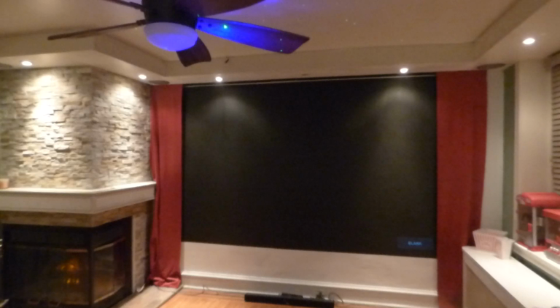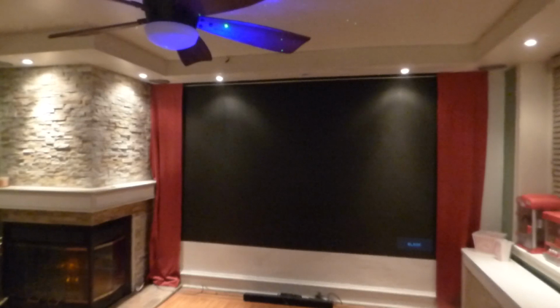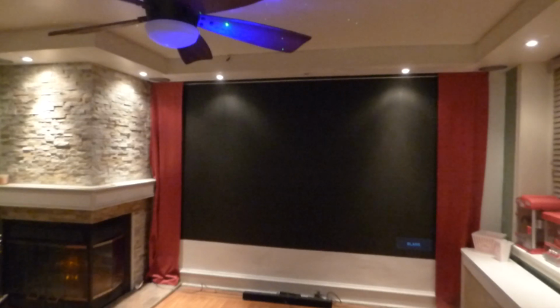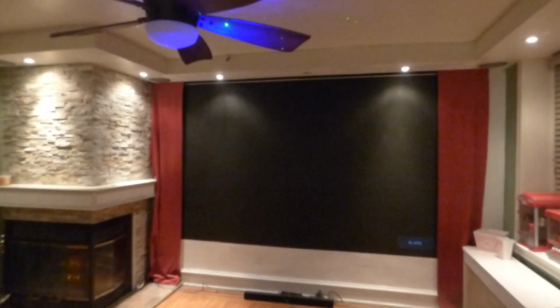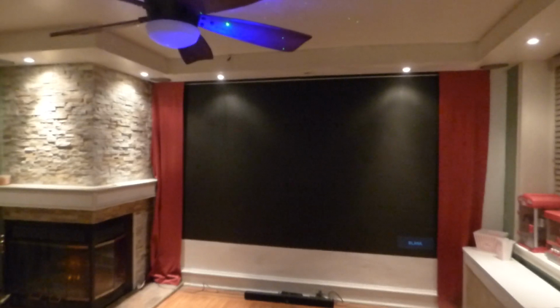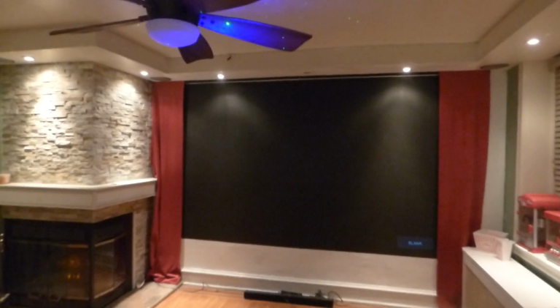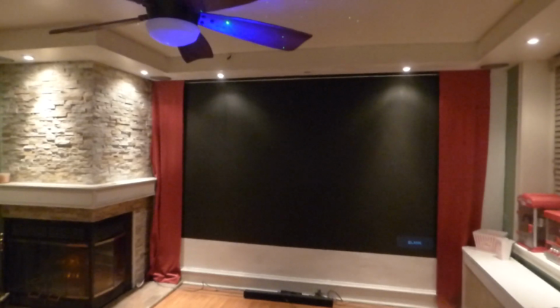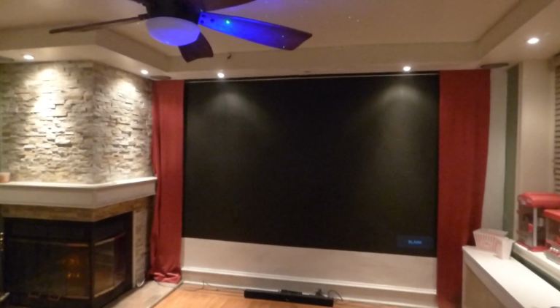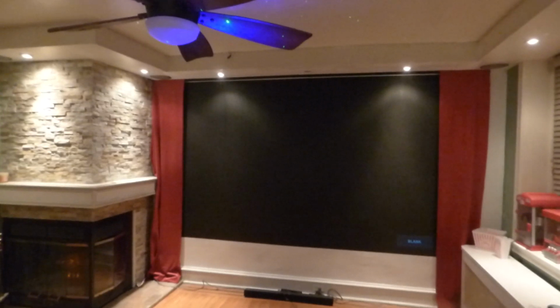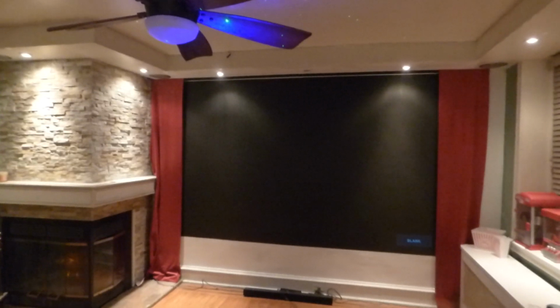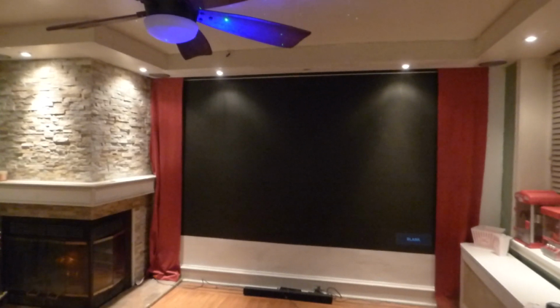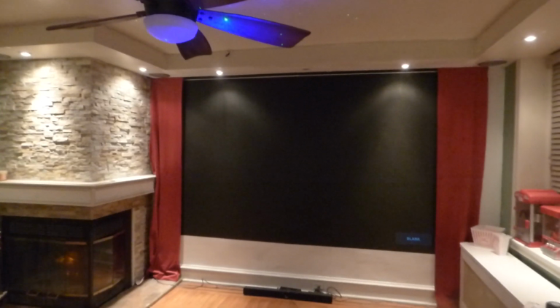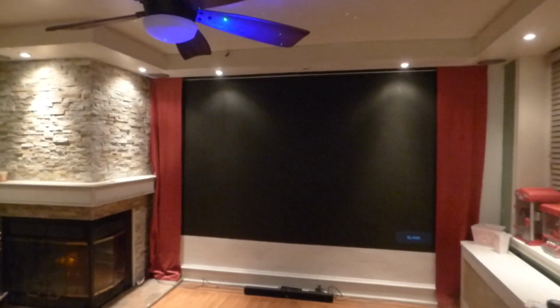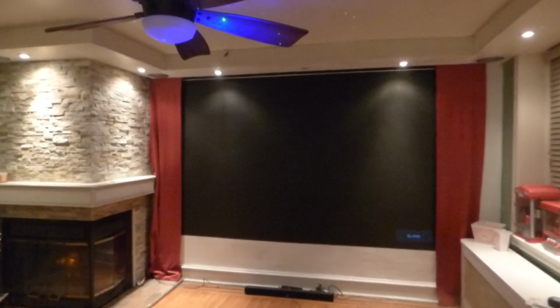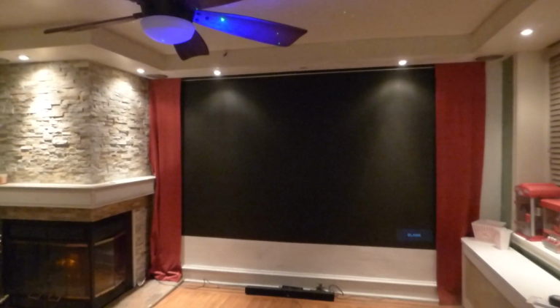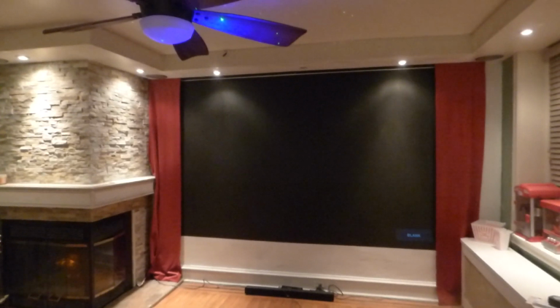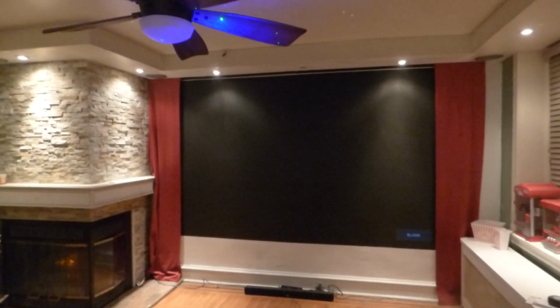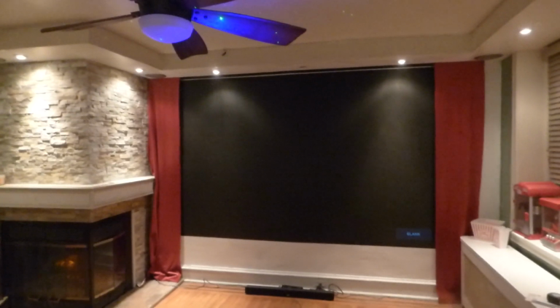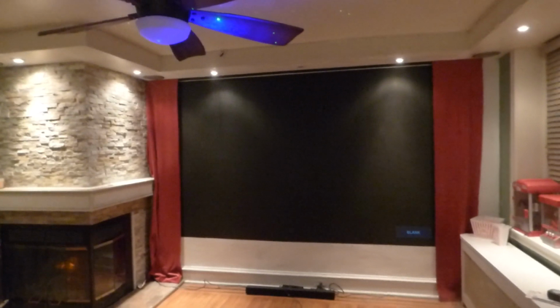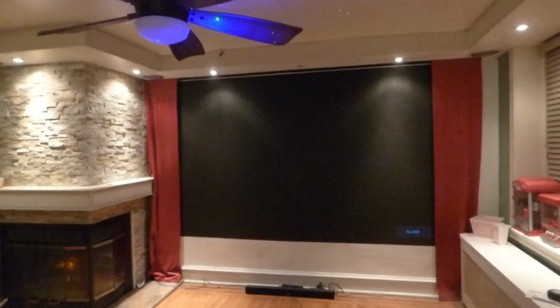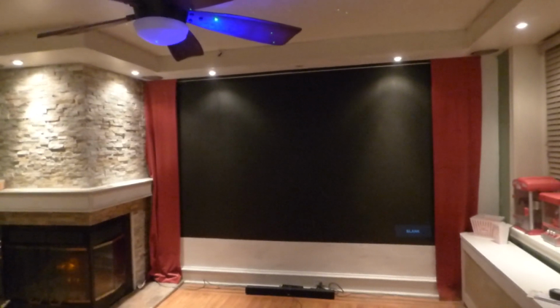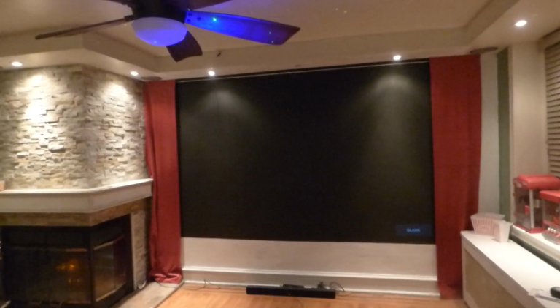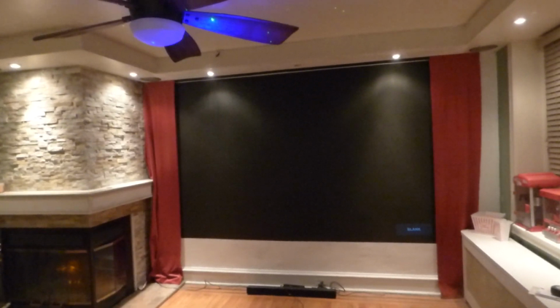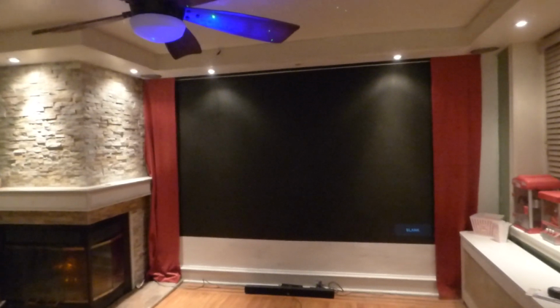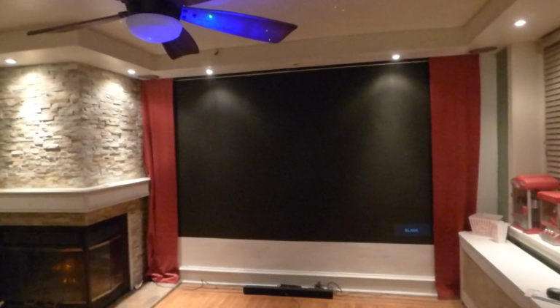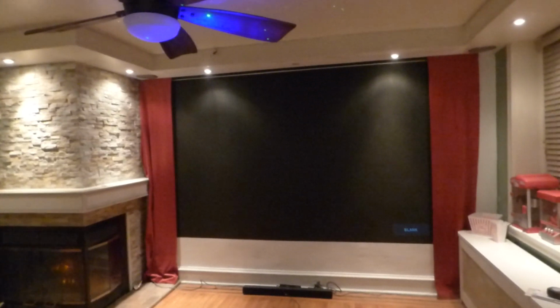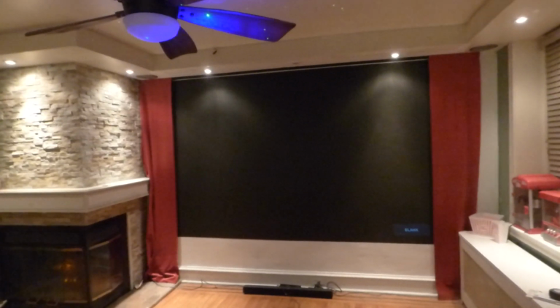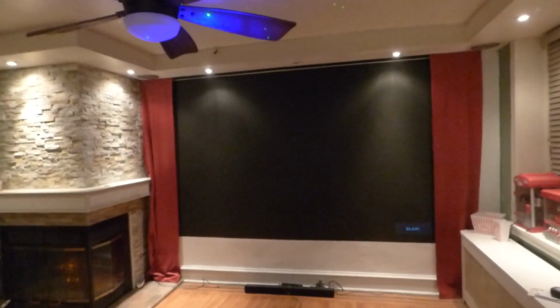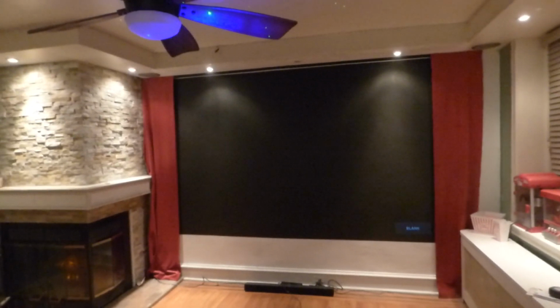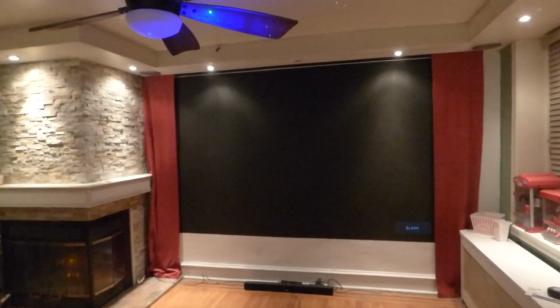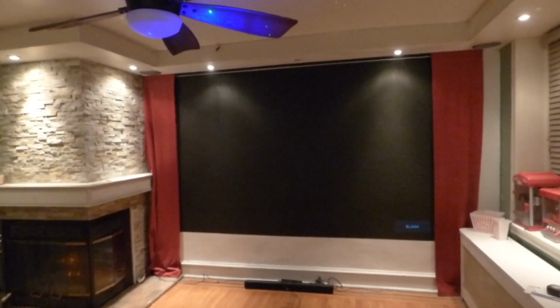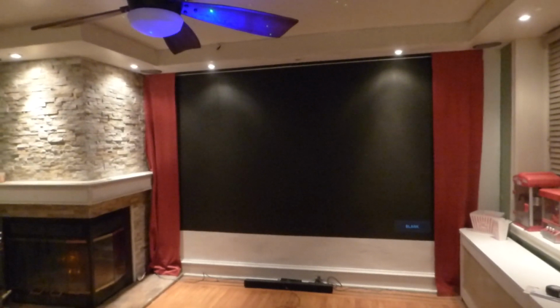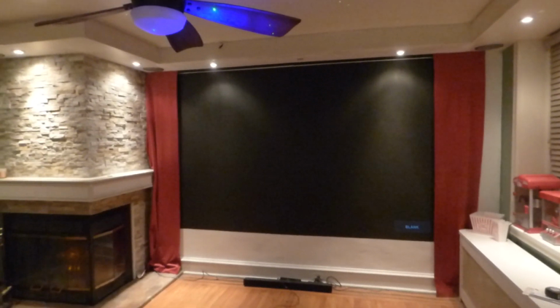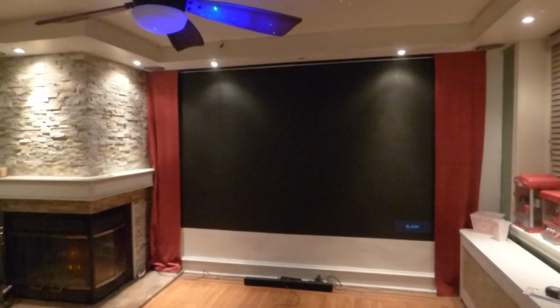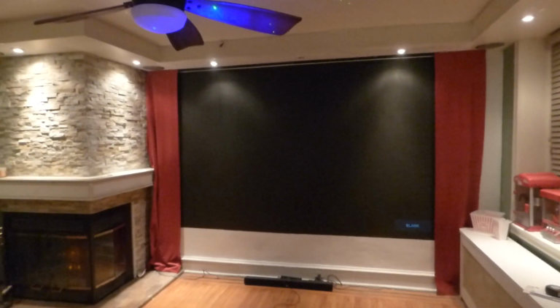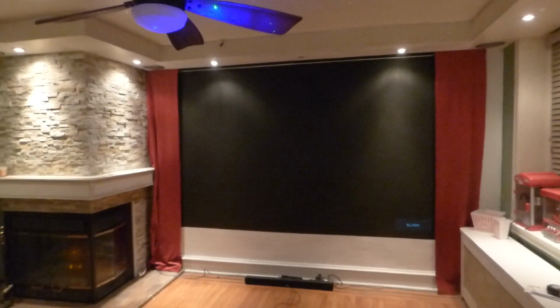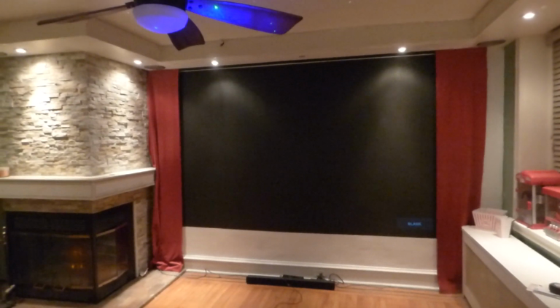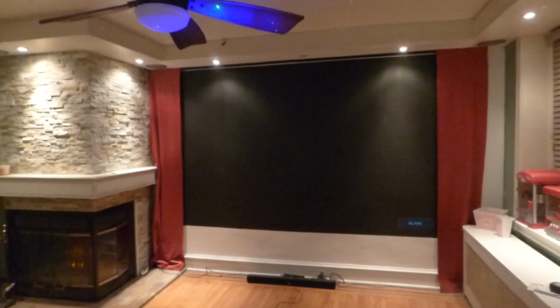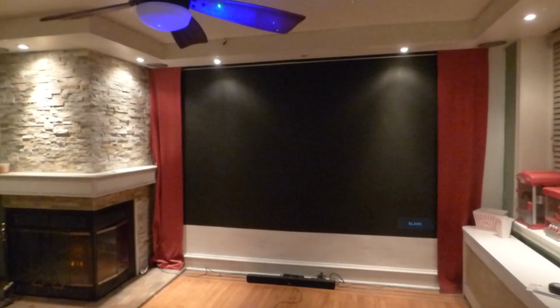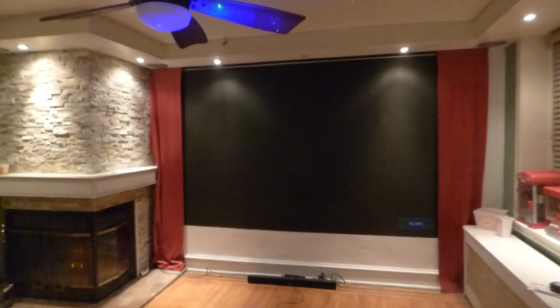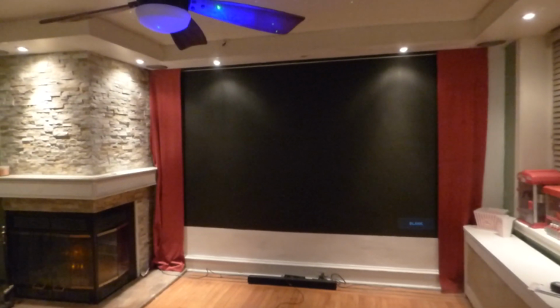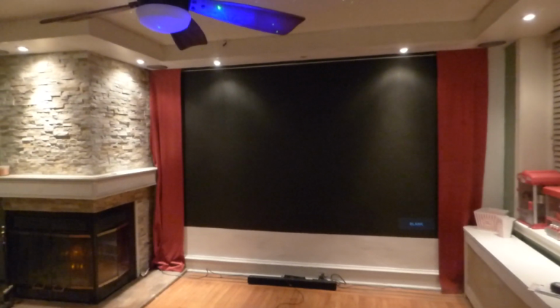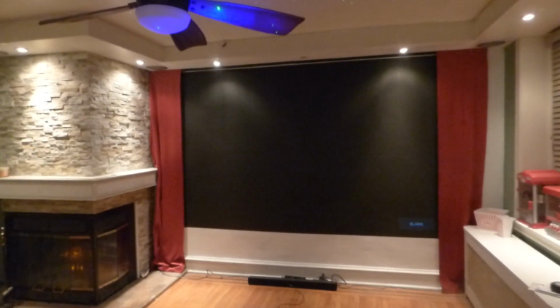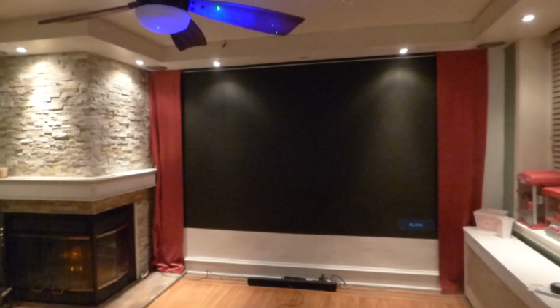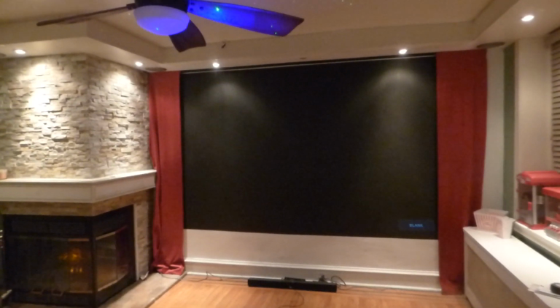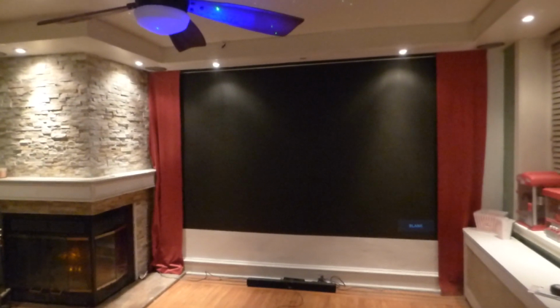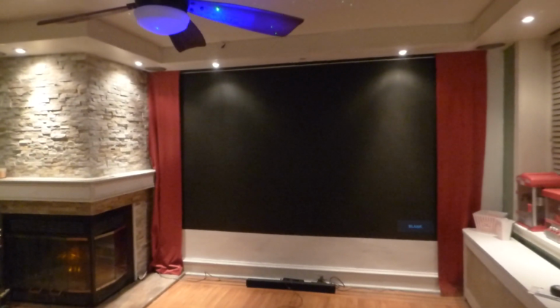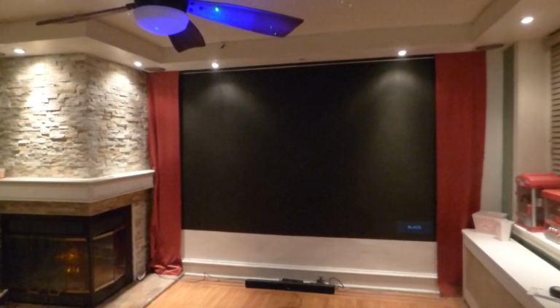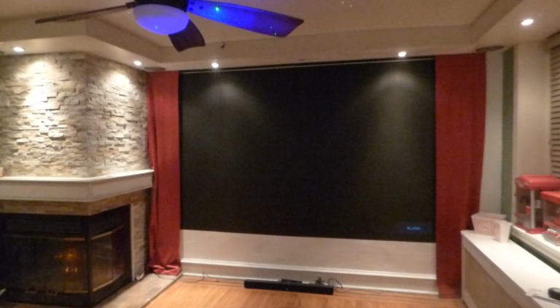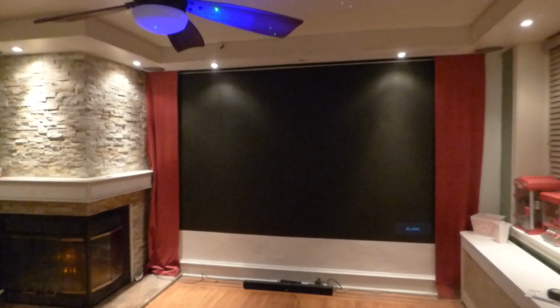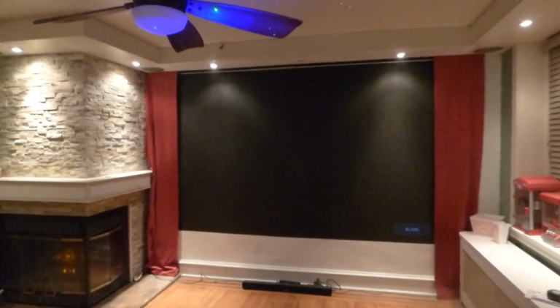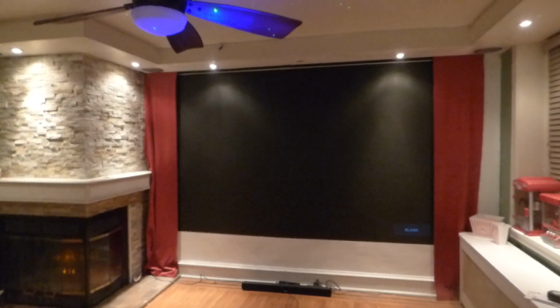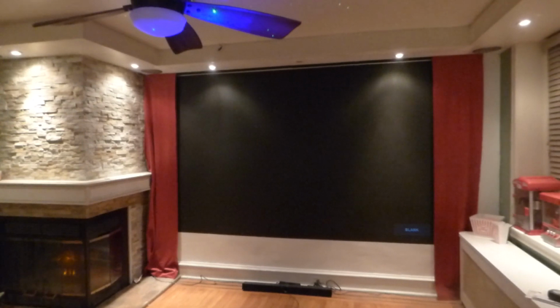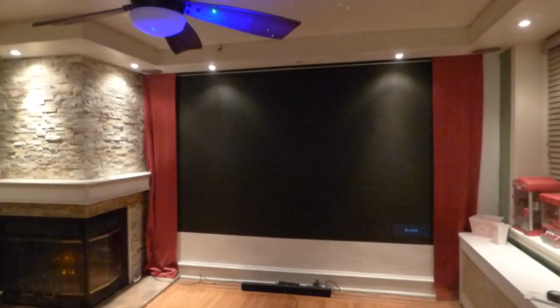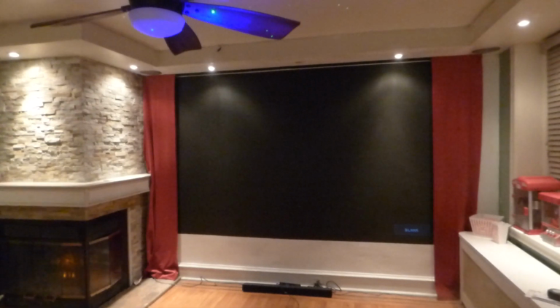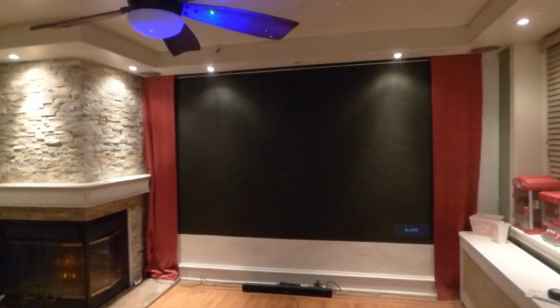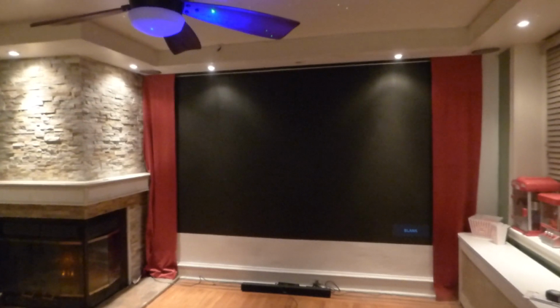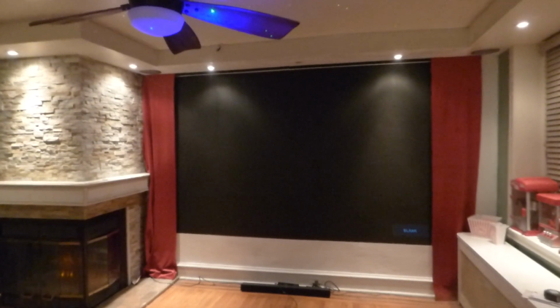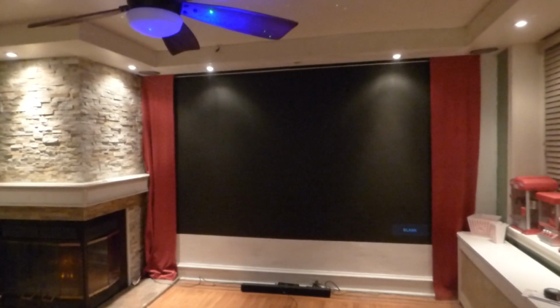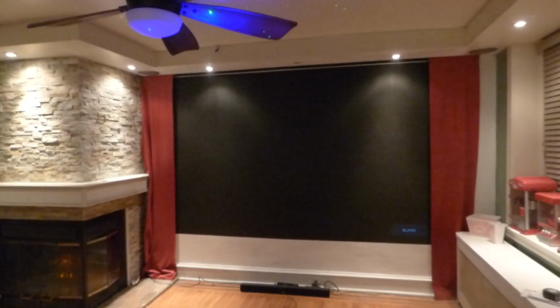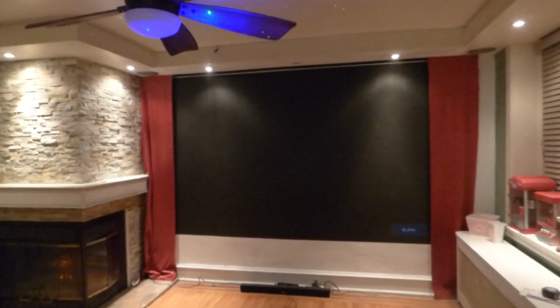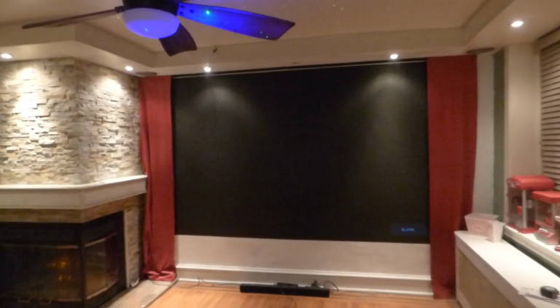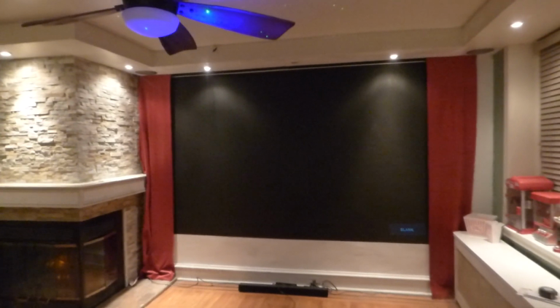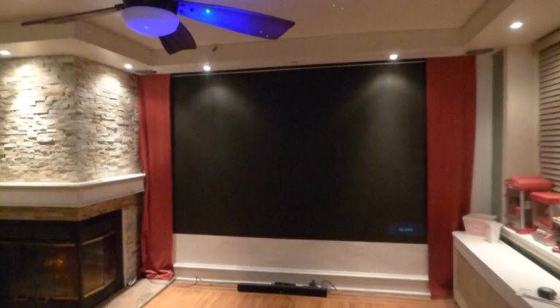How are we doing out there? First things first, my name is Kenneth Berg. I'm the creator of Luminous 4K screen paint using AmiLight Rejection Technology Gain Times 2.